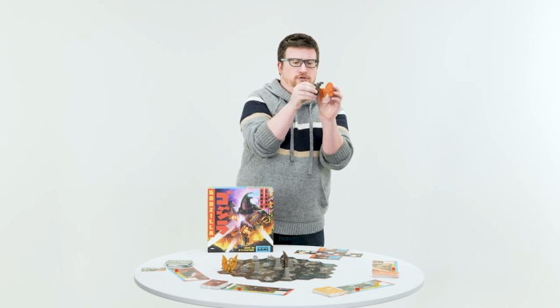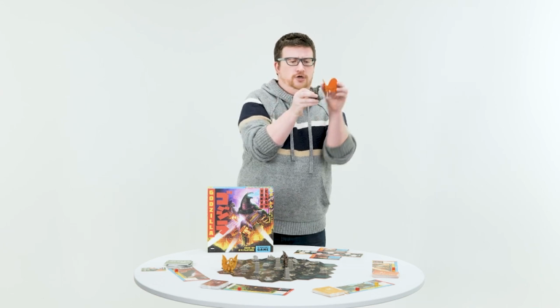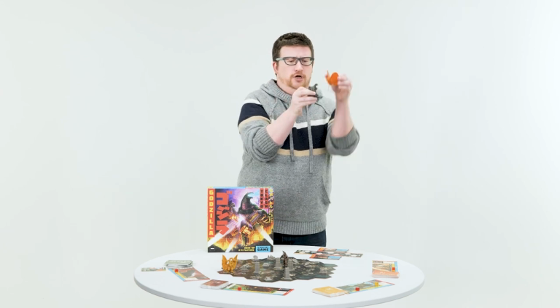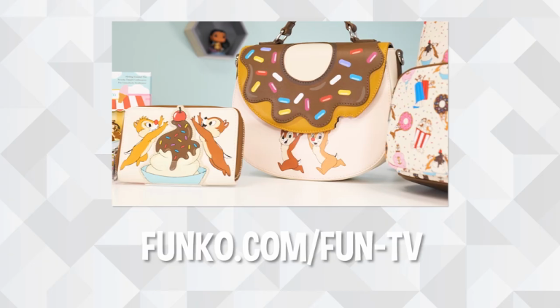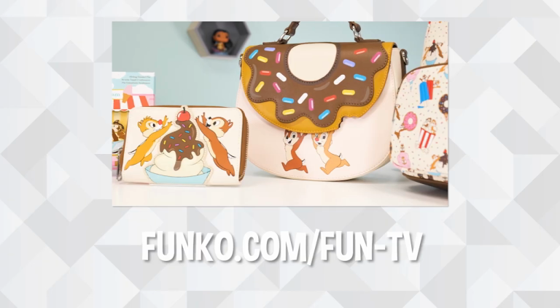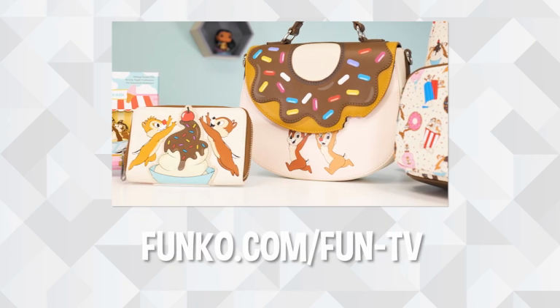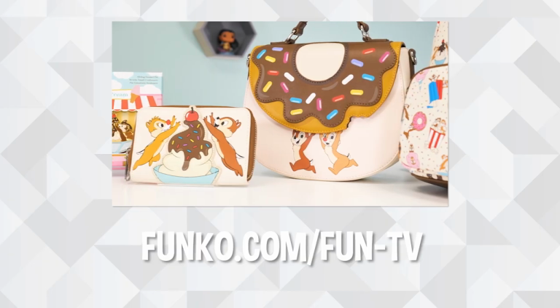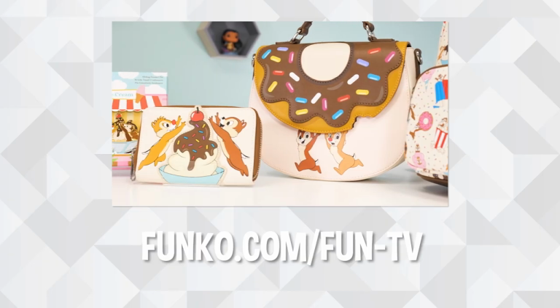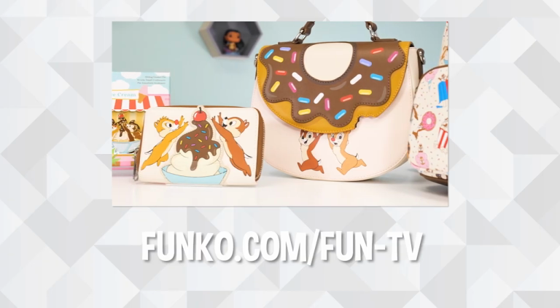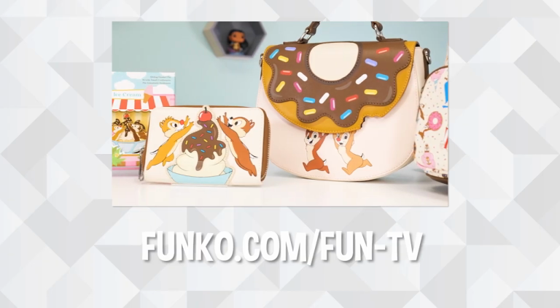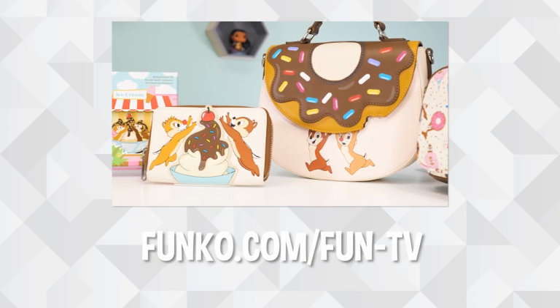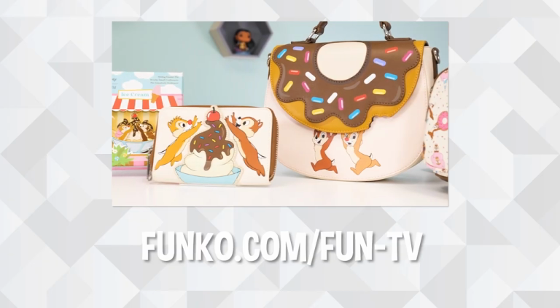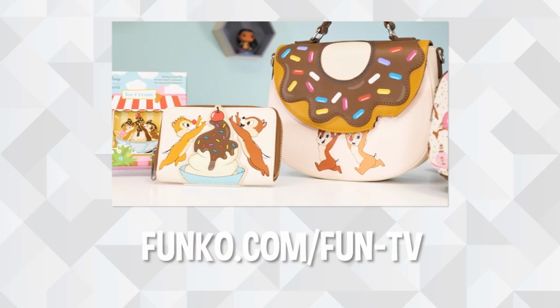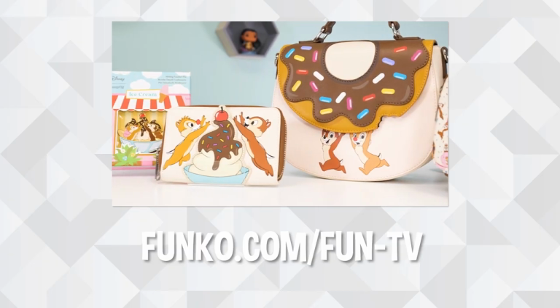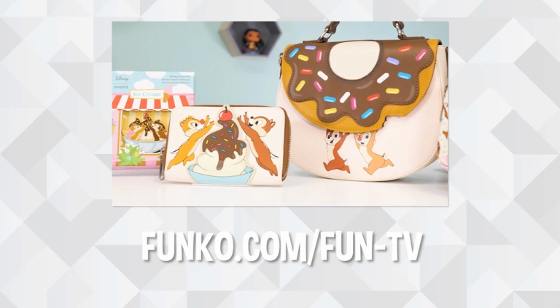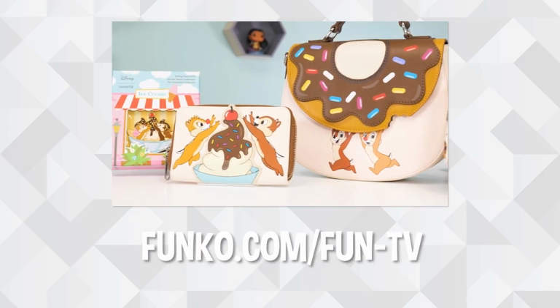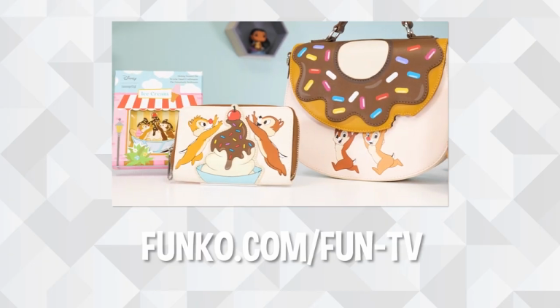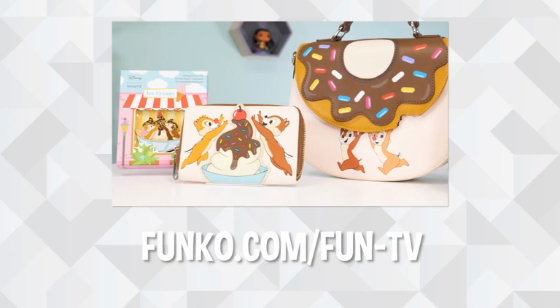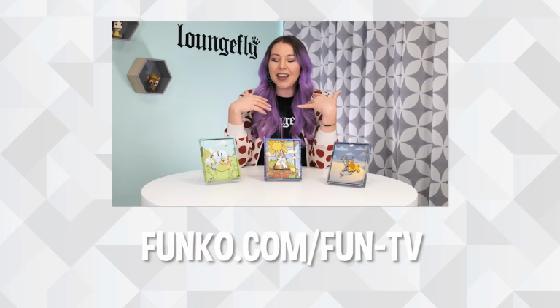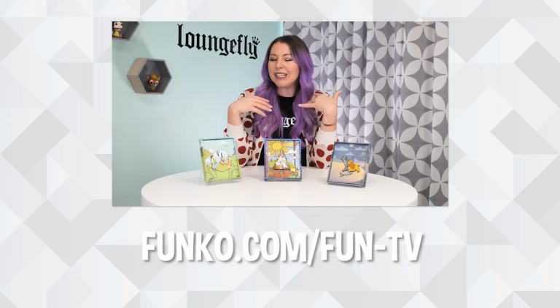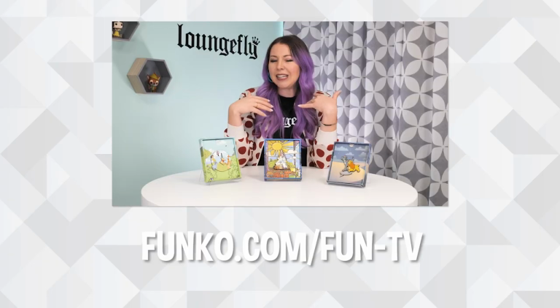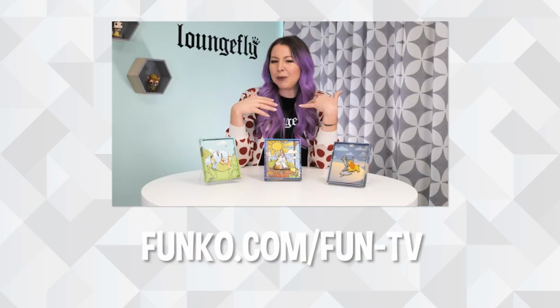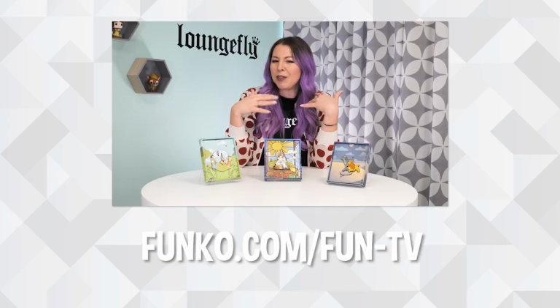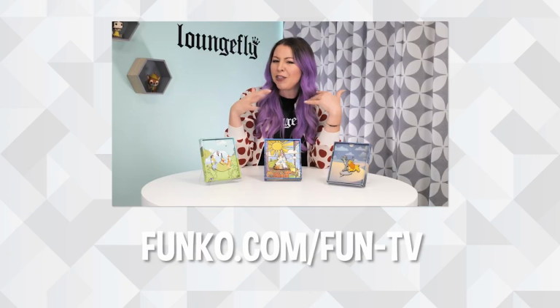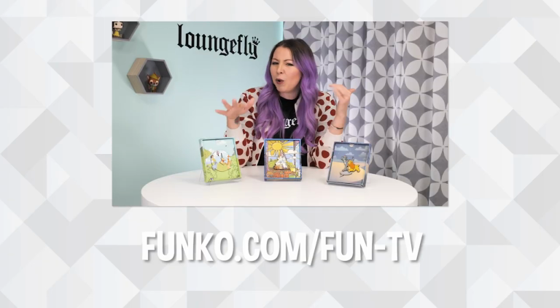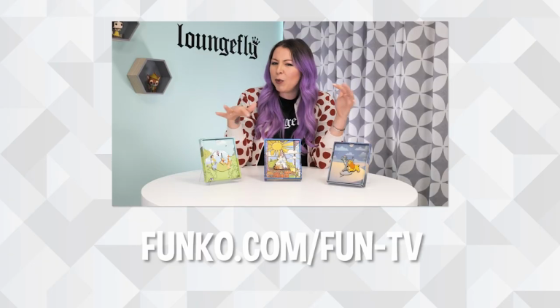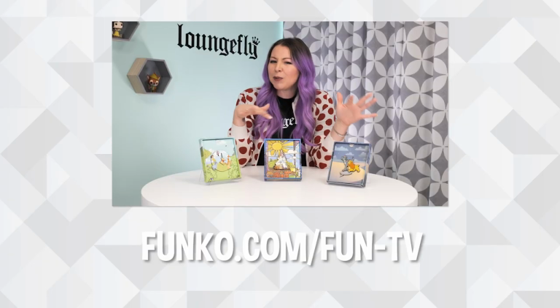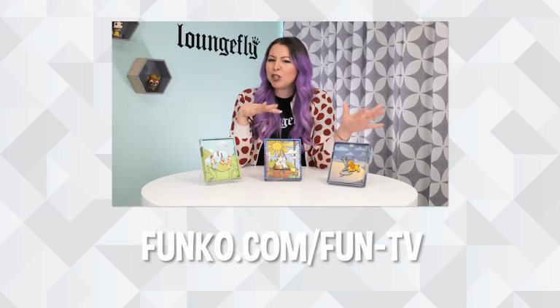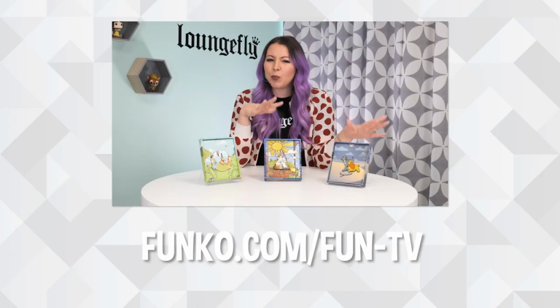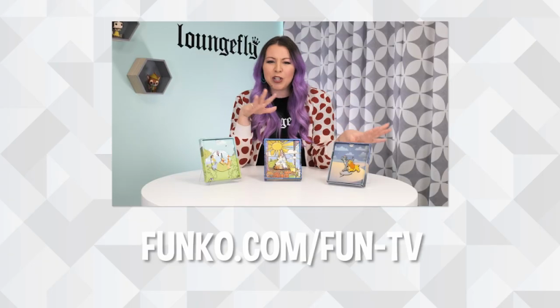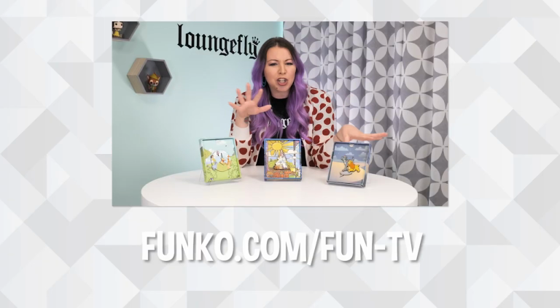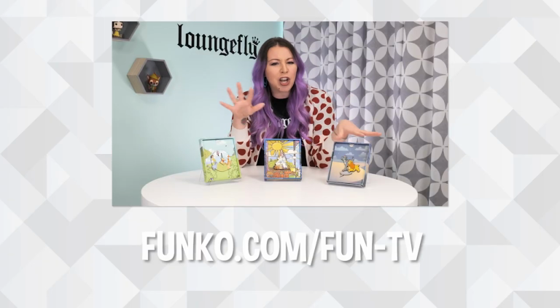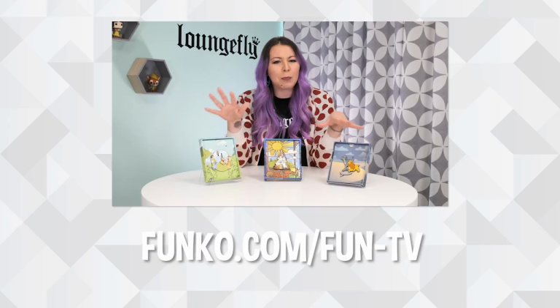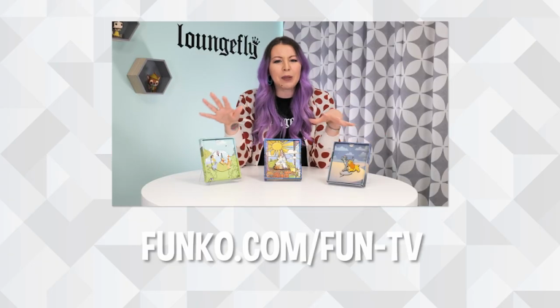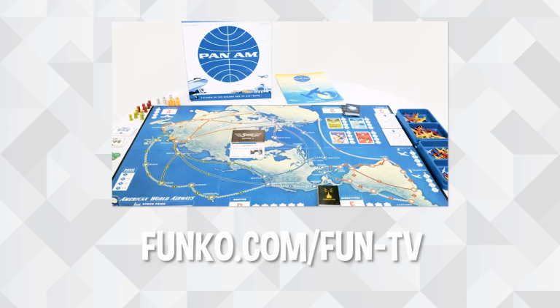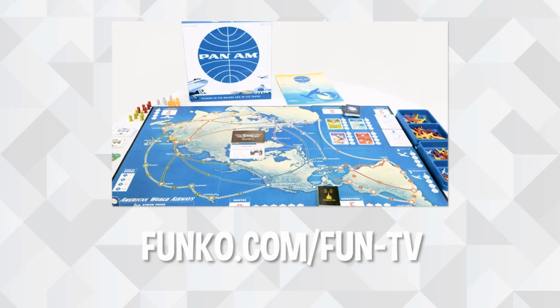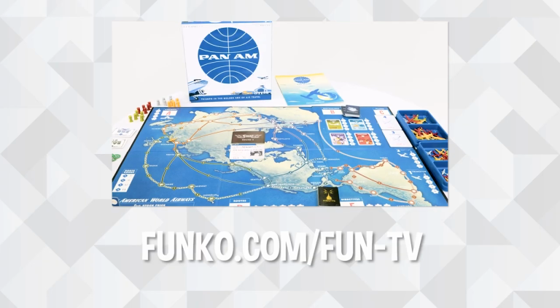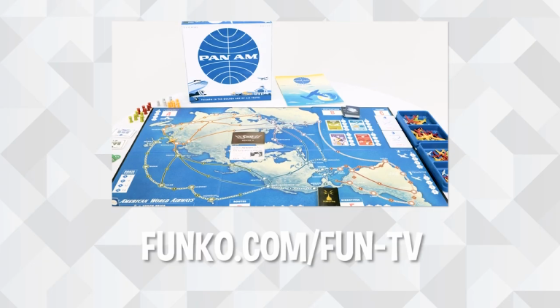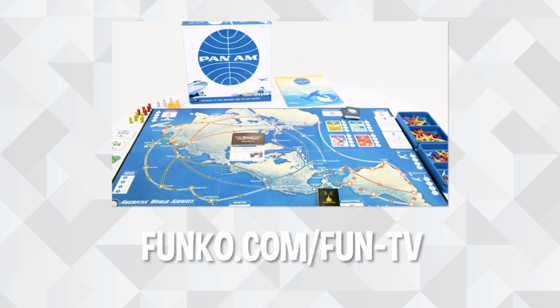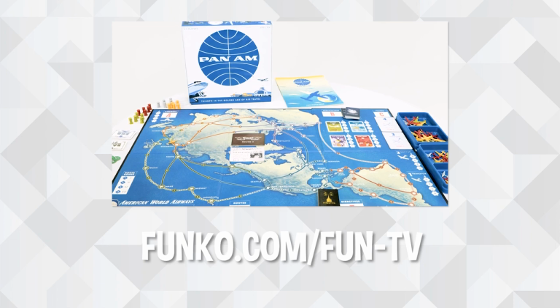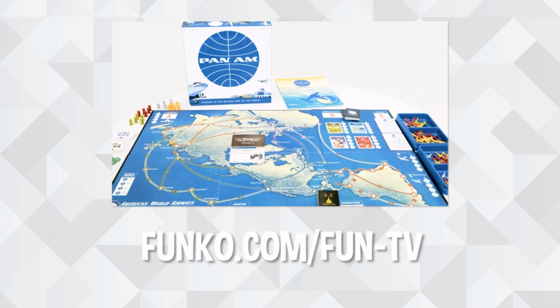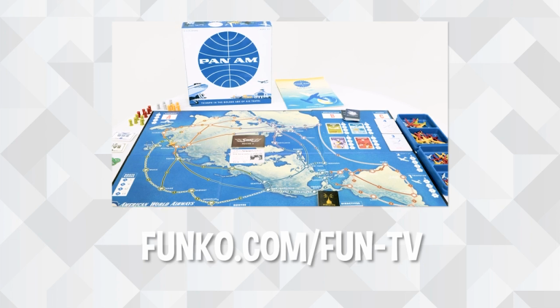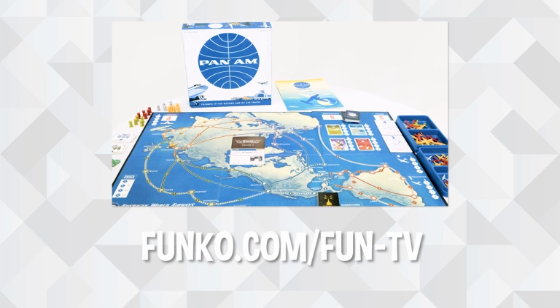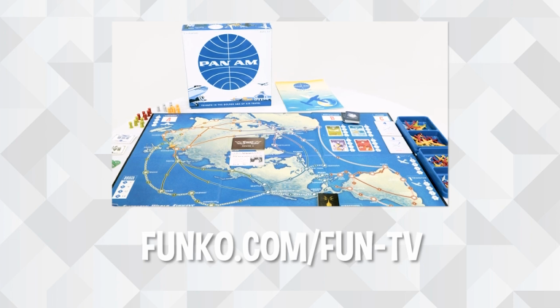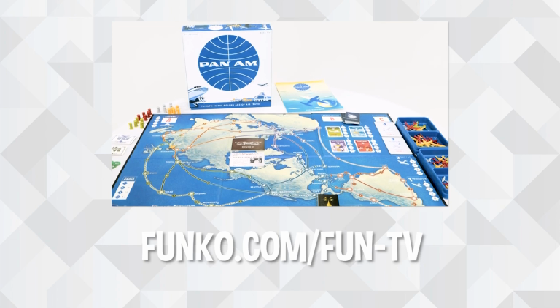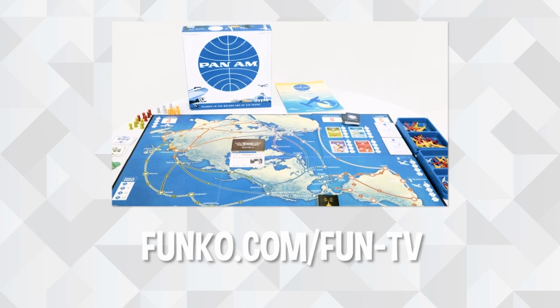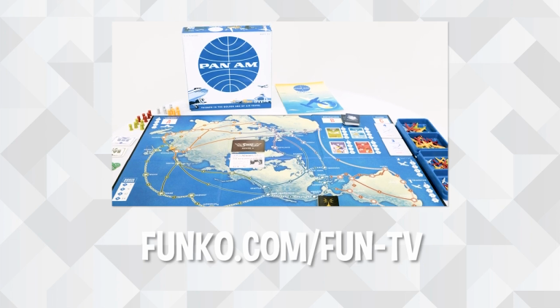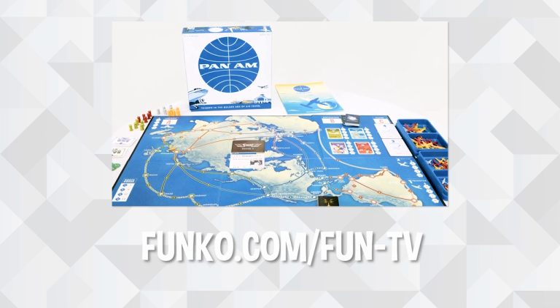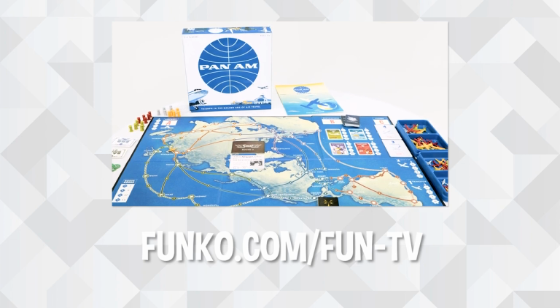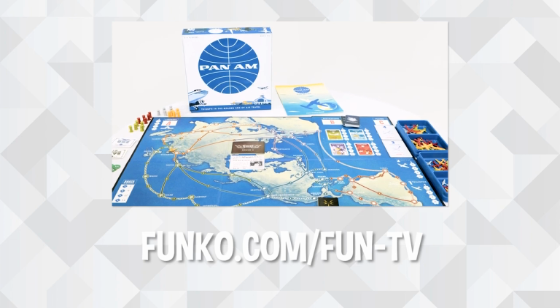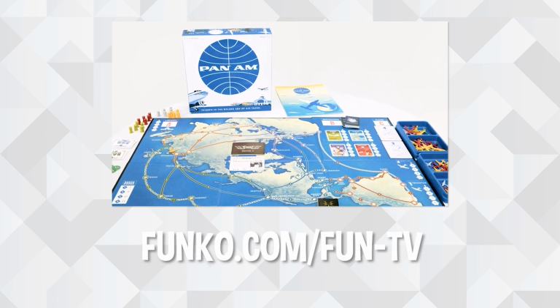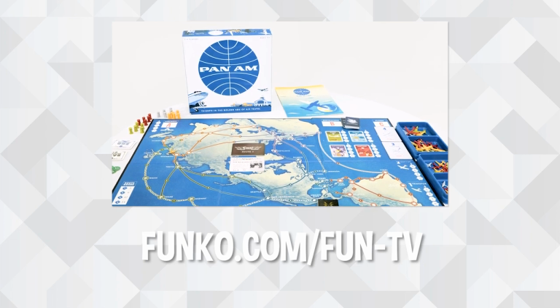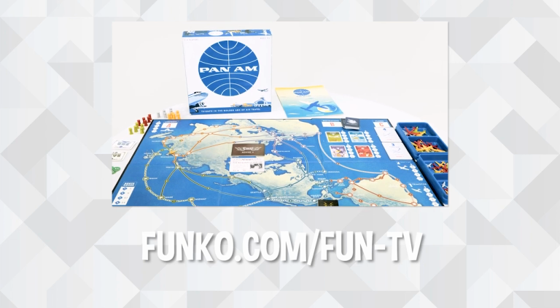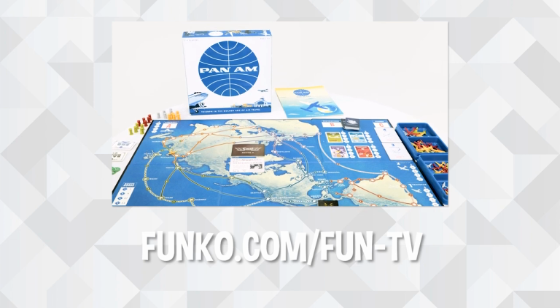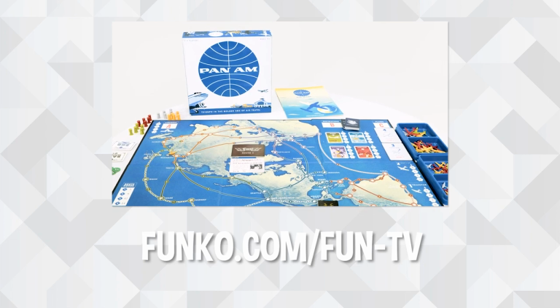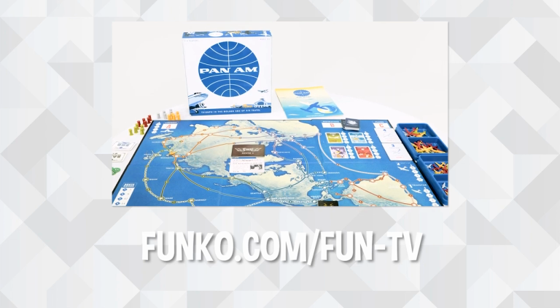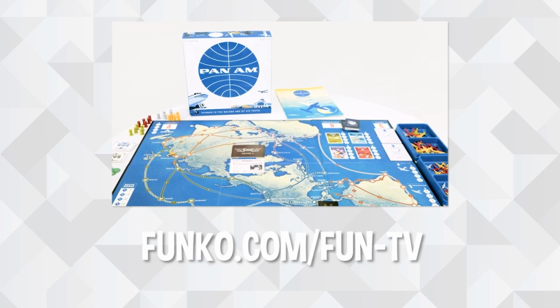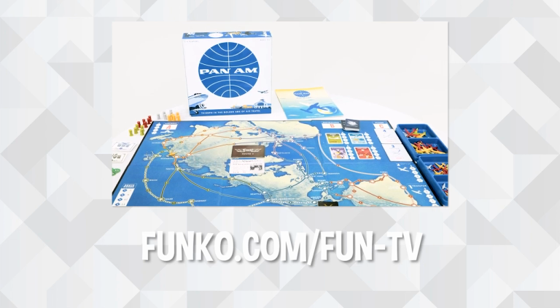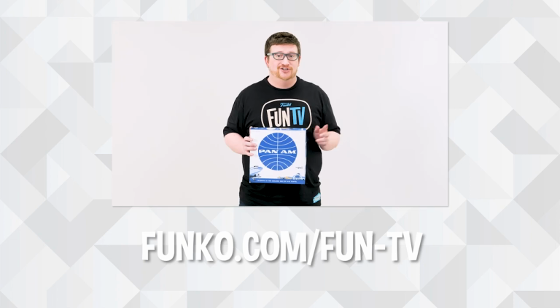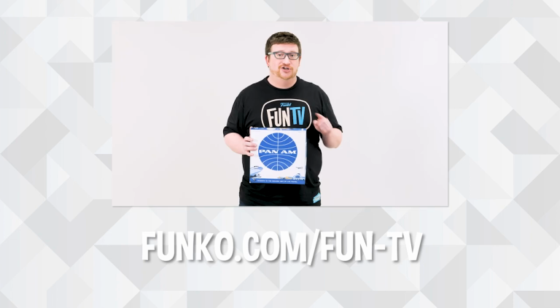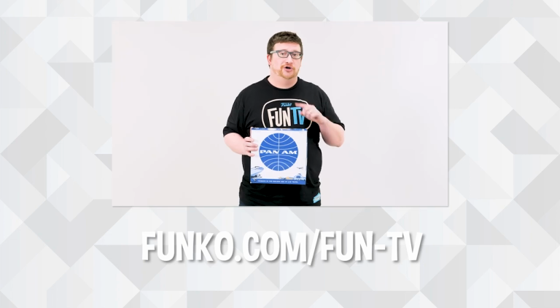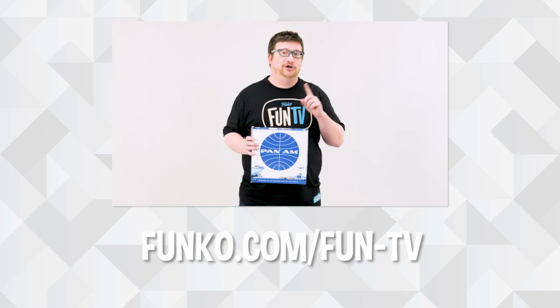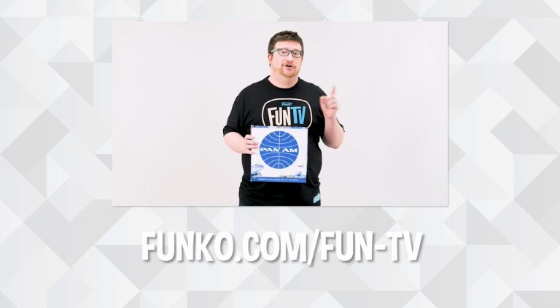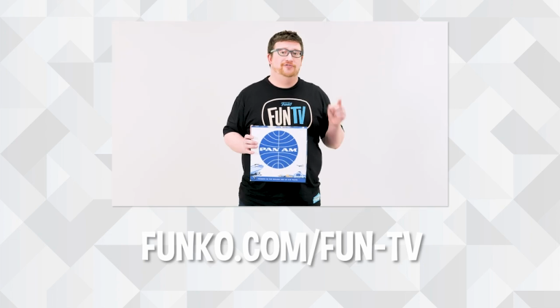To relive these Season 1 moments and more, visit the Funco TV pages at funco.com.